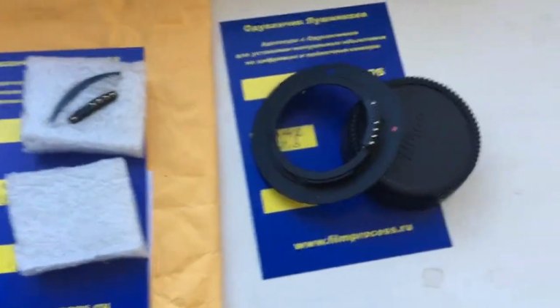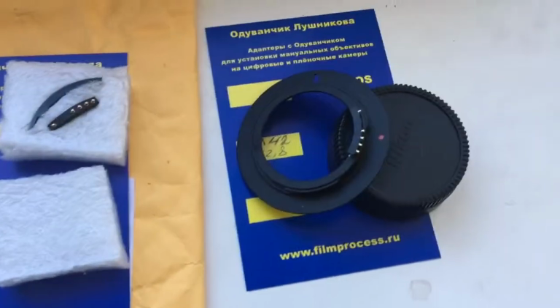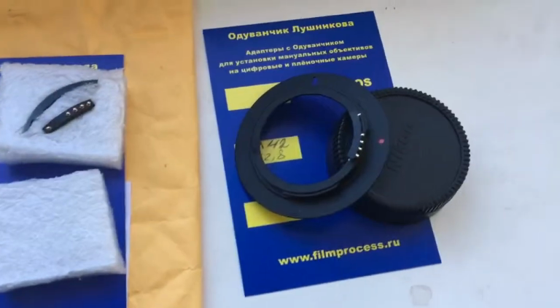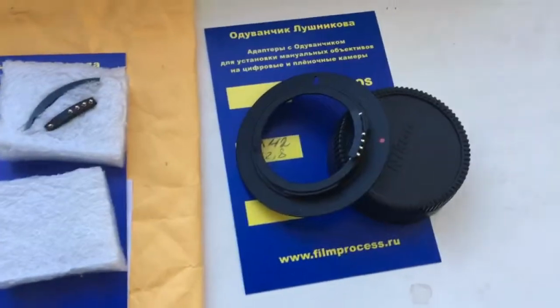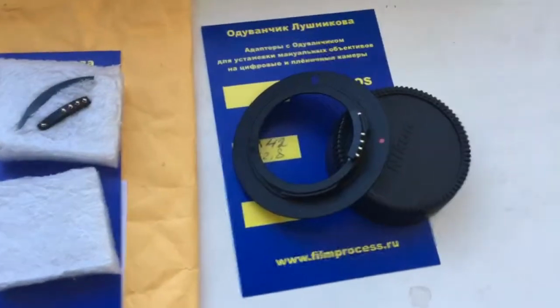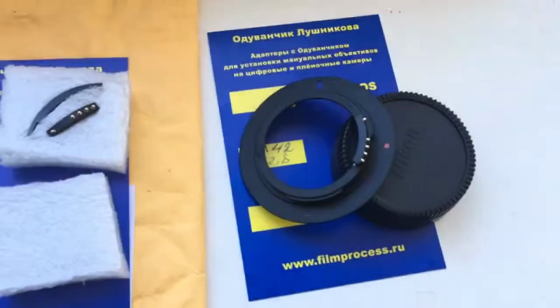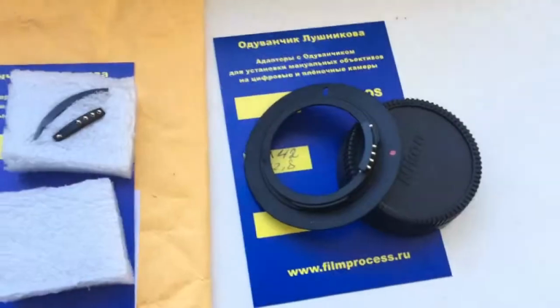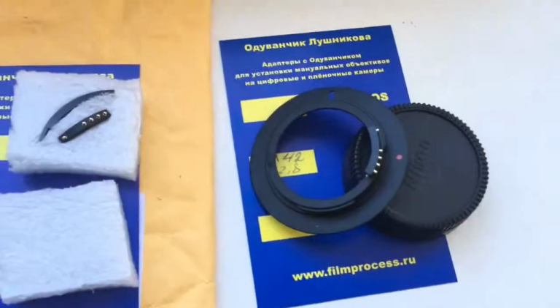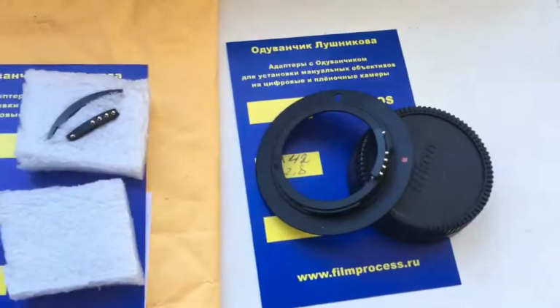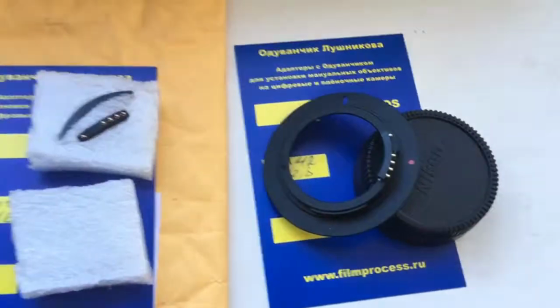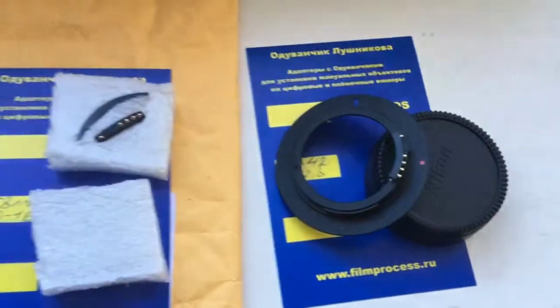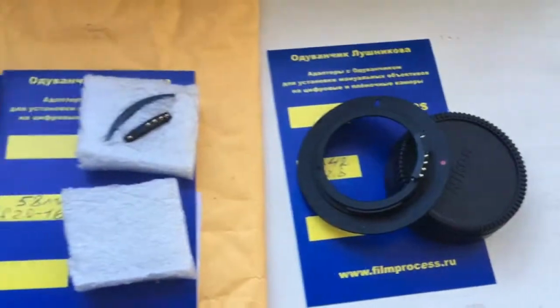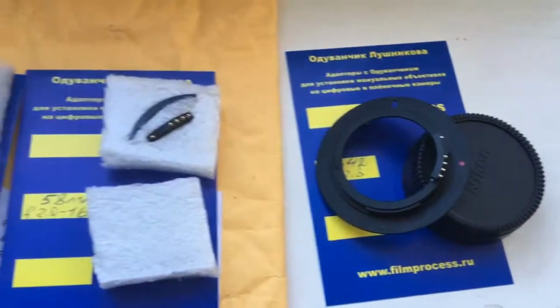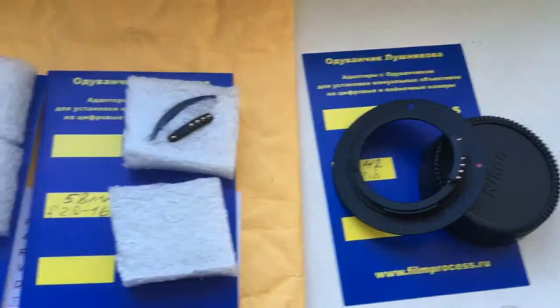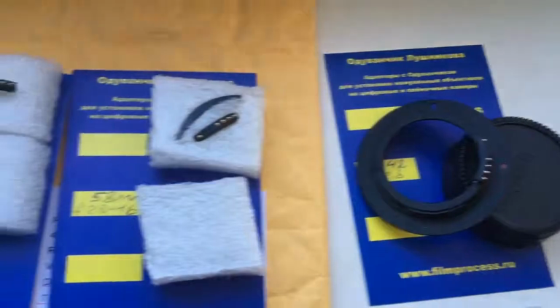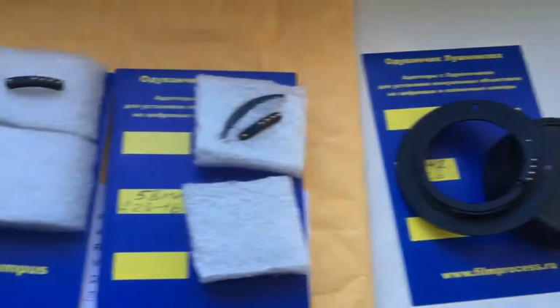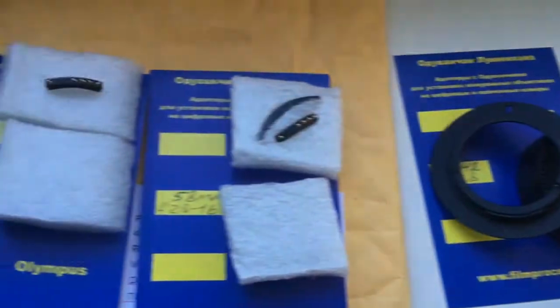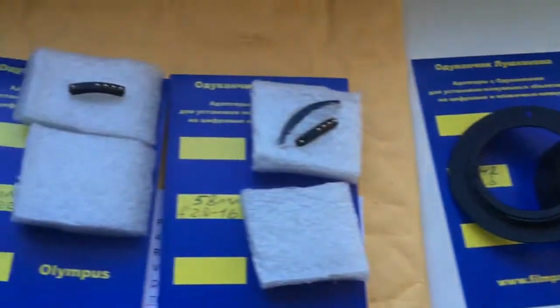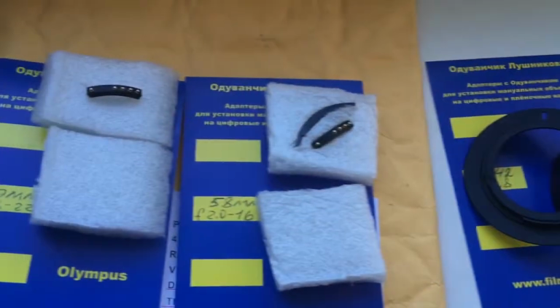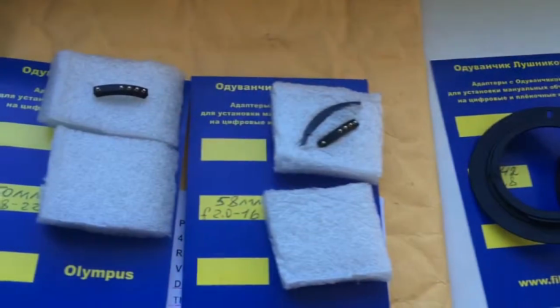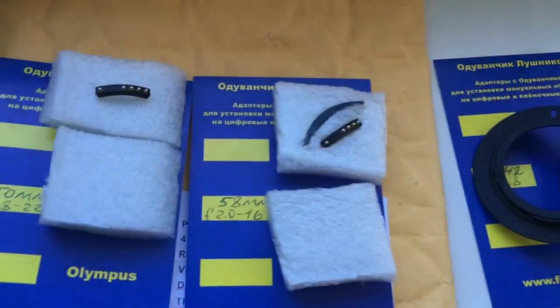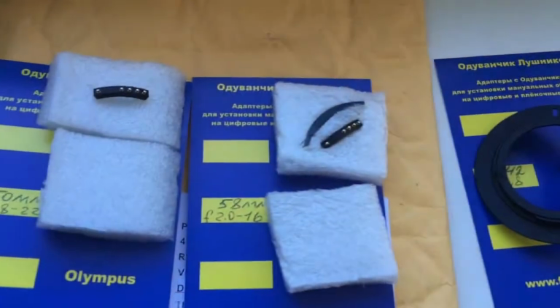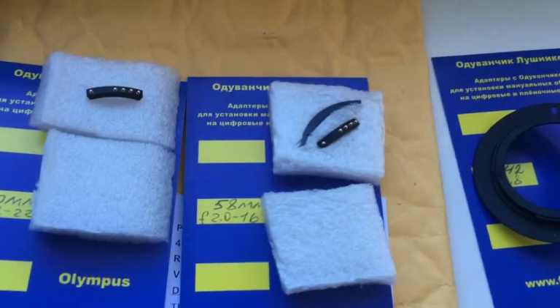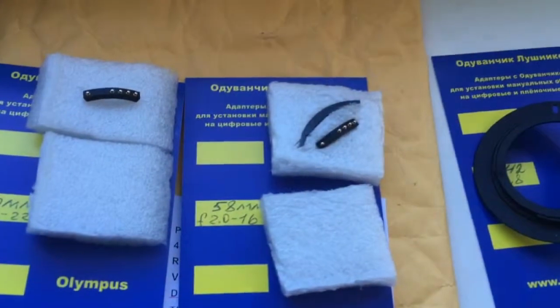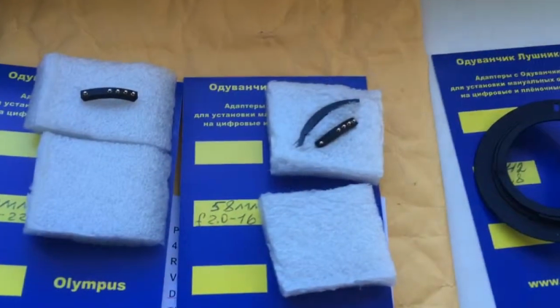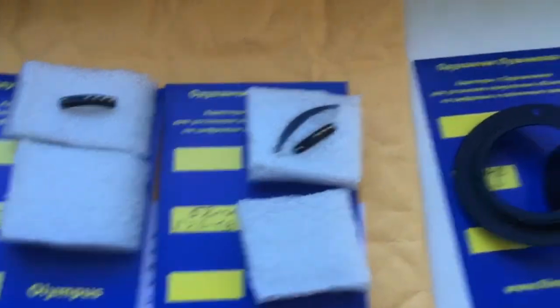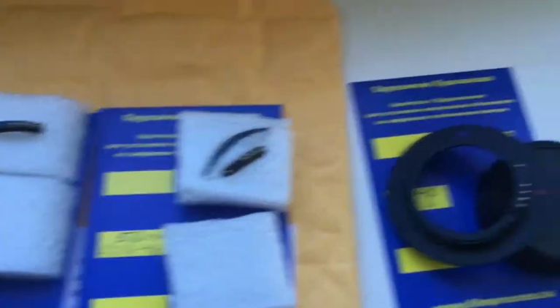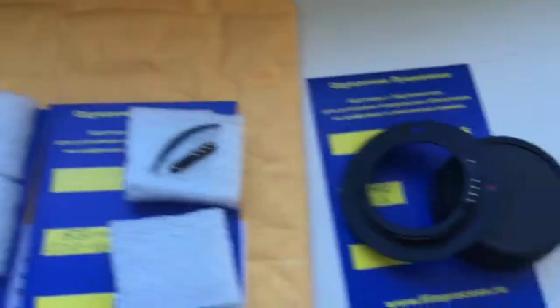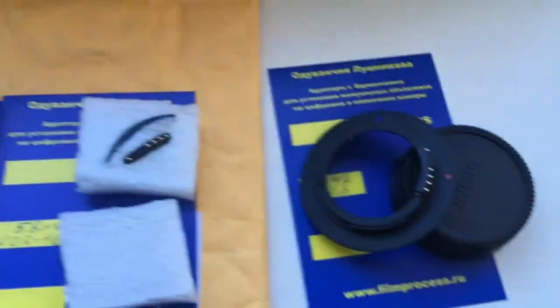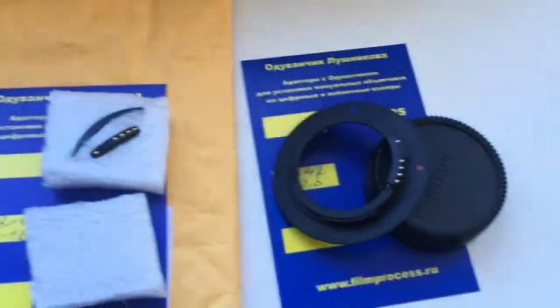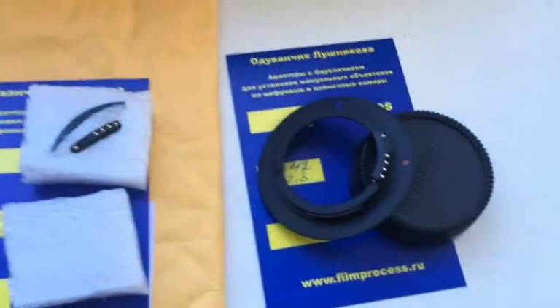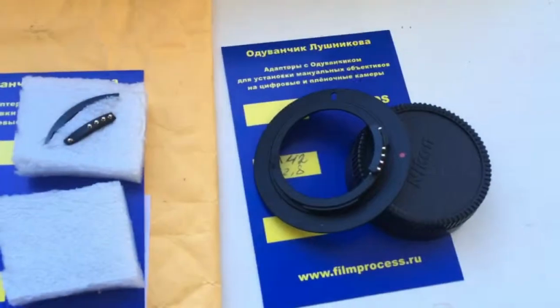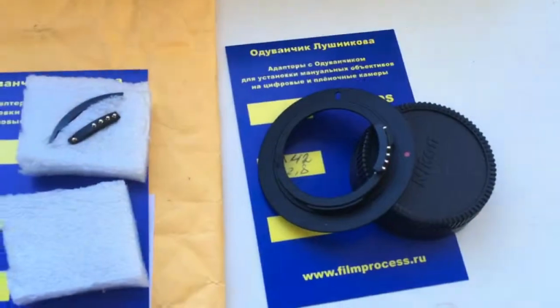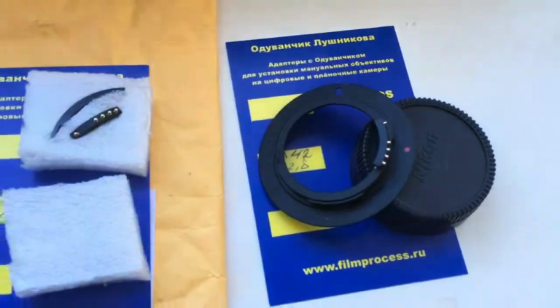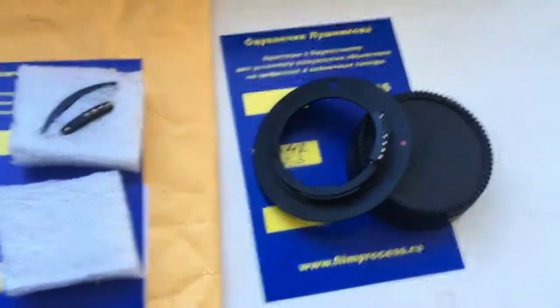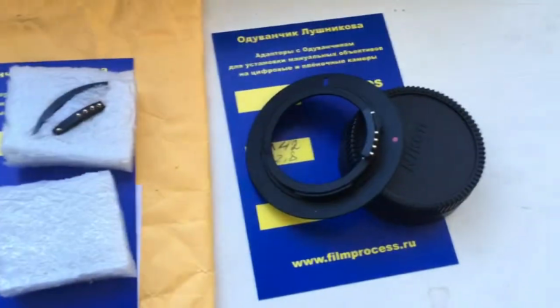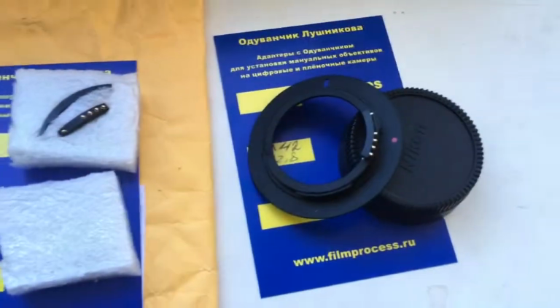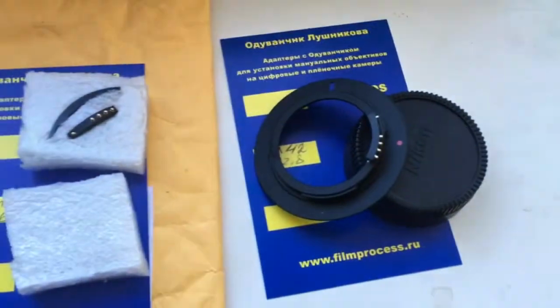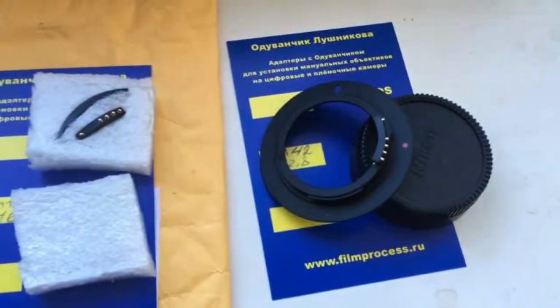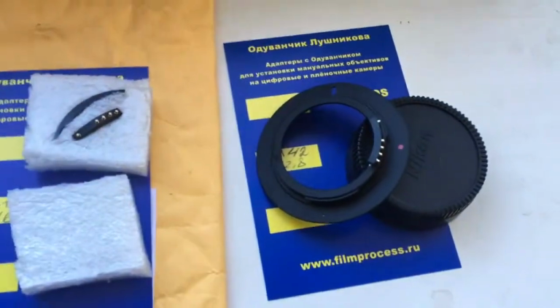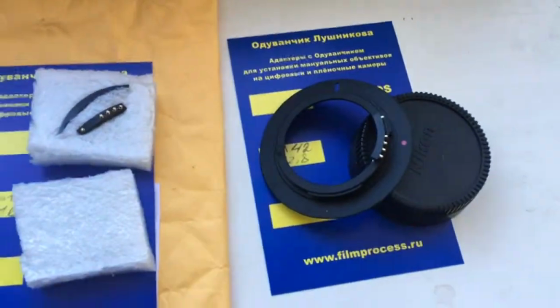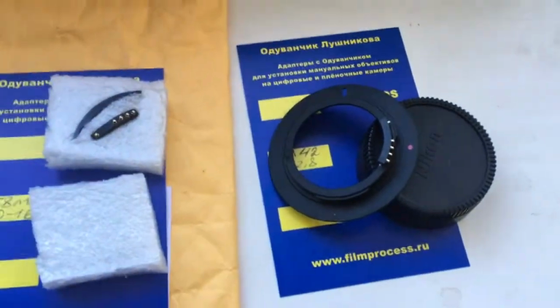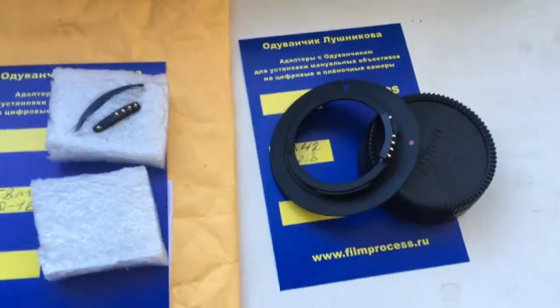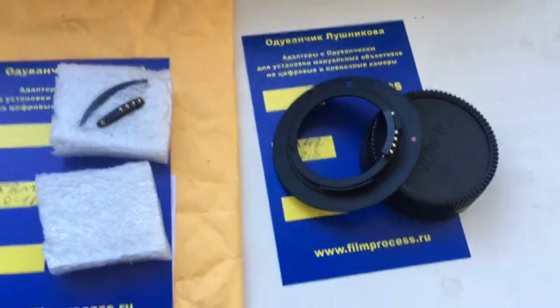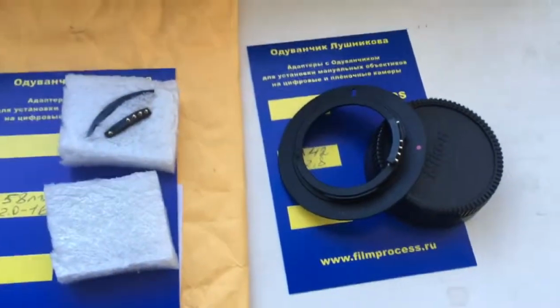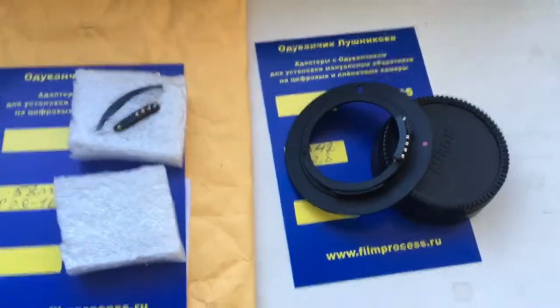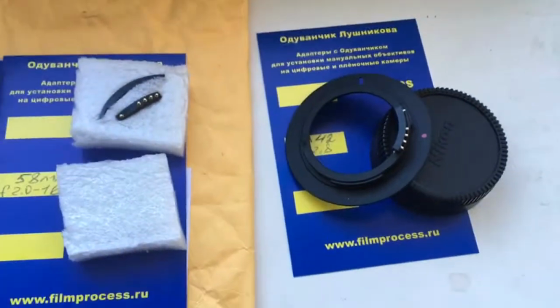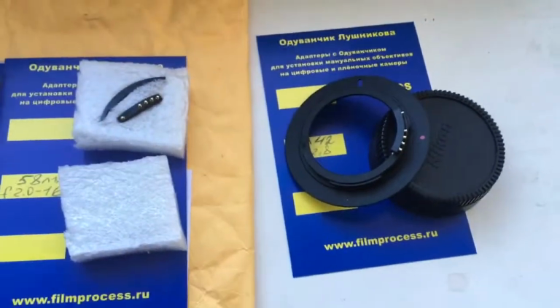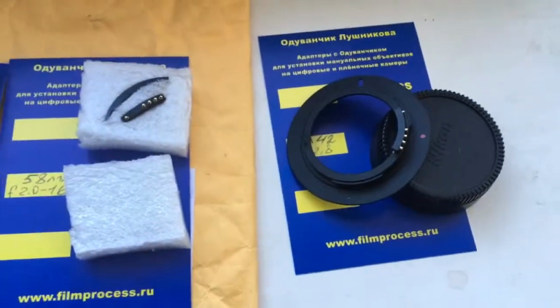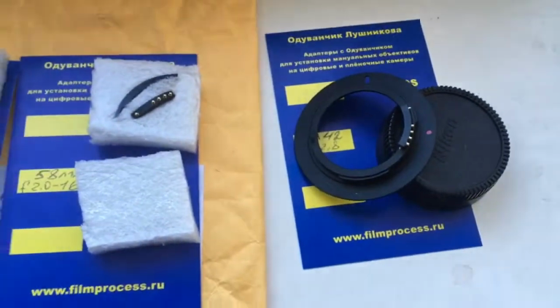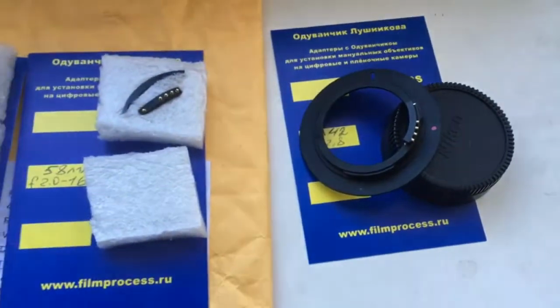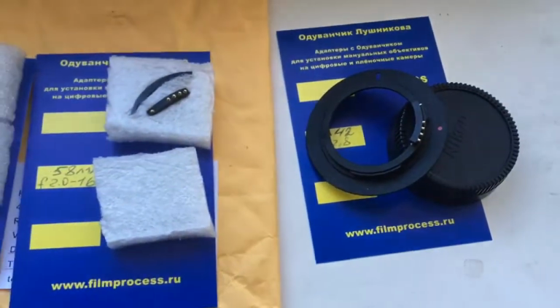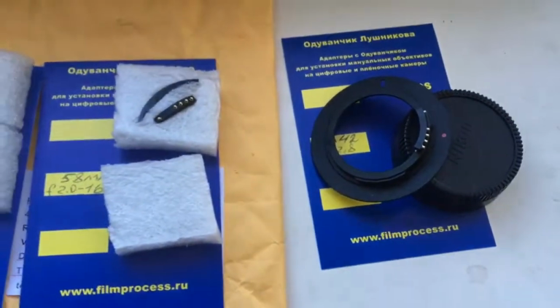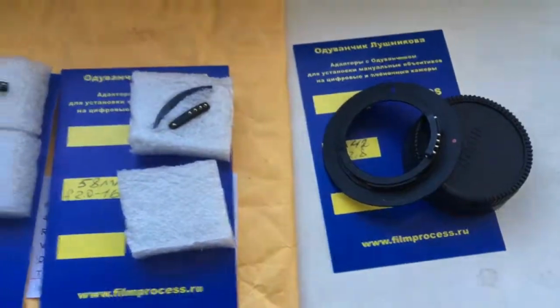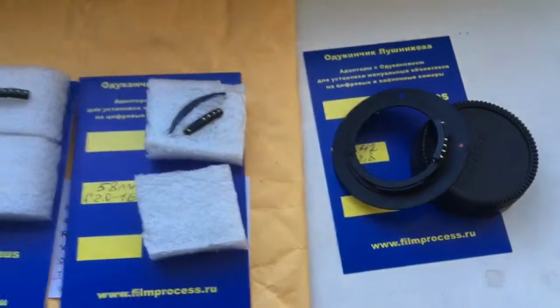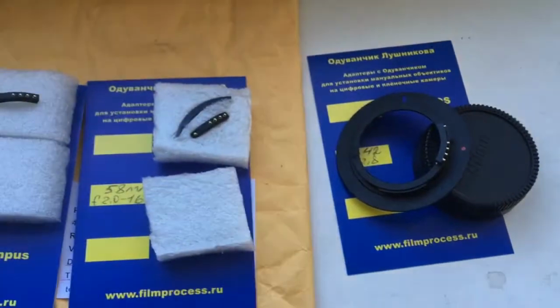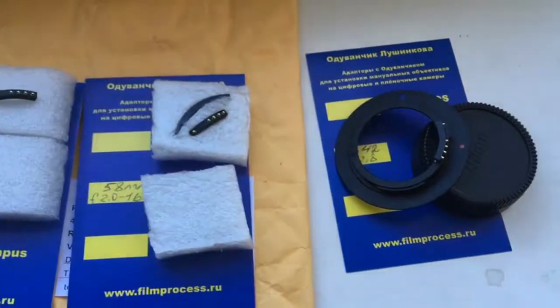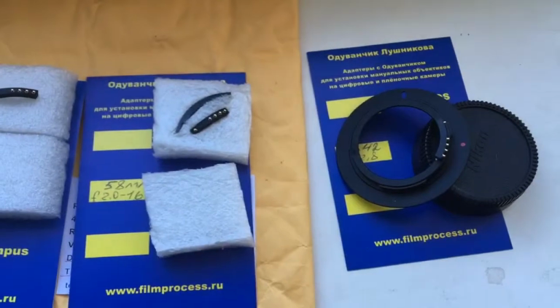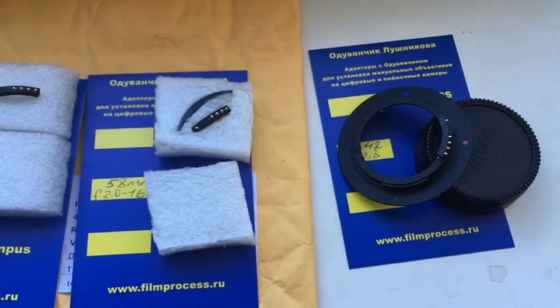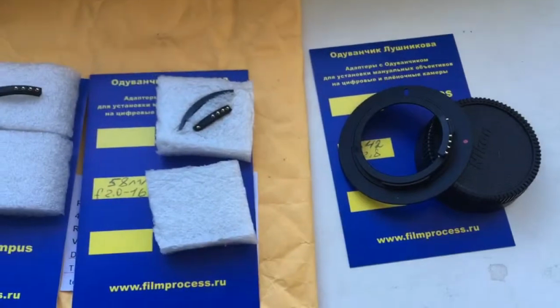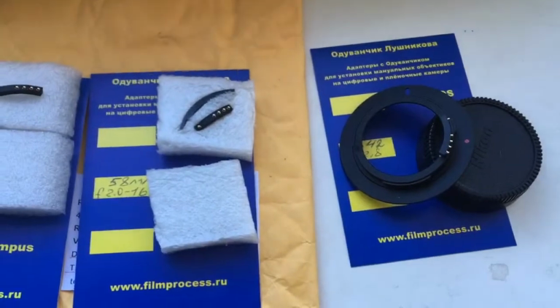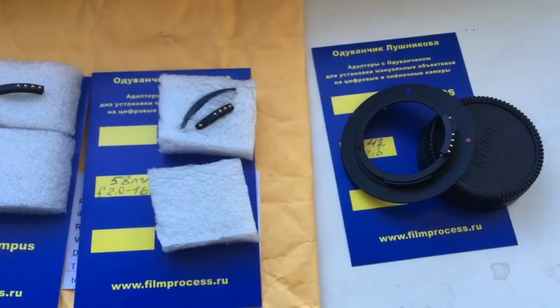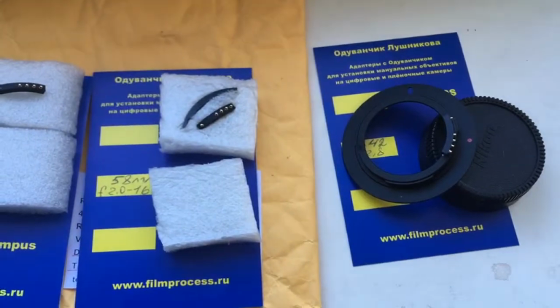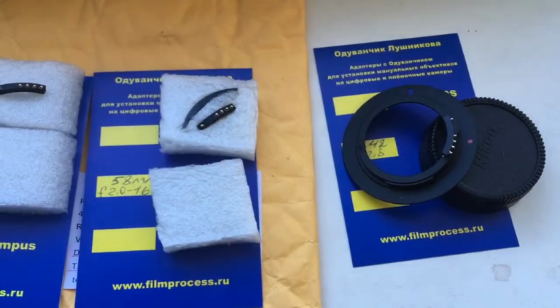Now I am packaging your chips and adapters and sending them to you. Thank you for your attention.